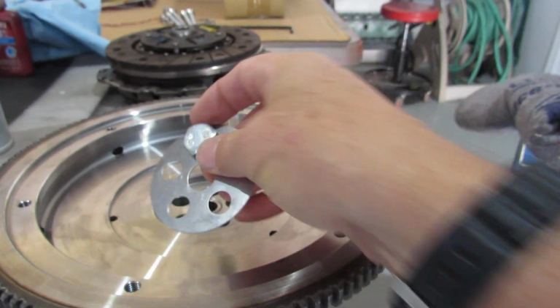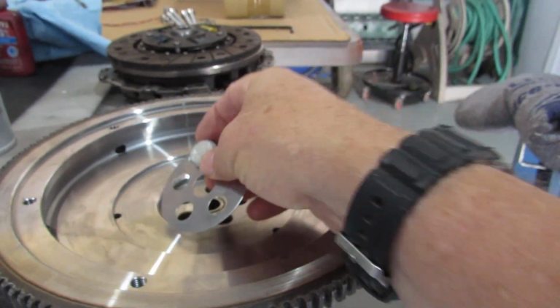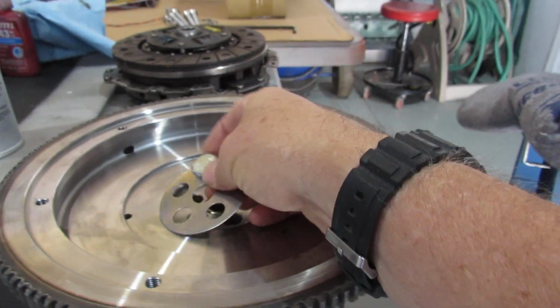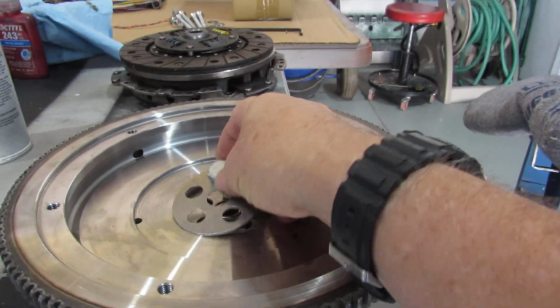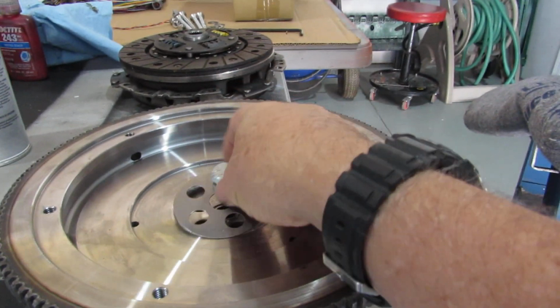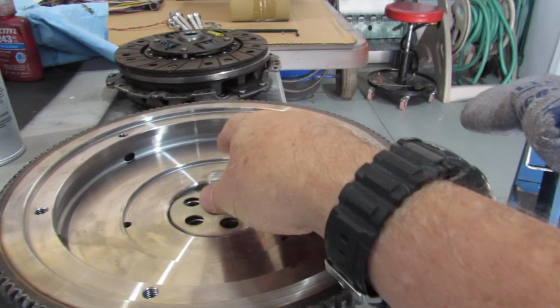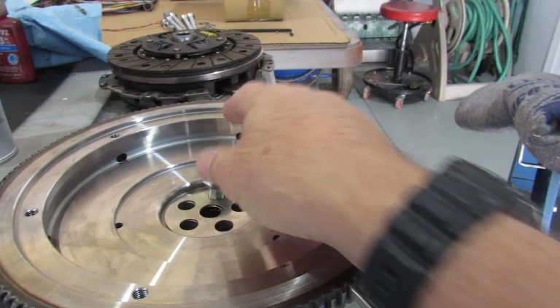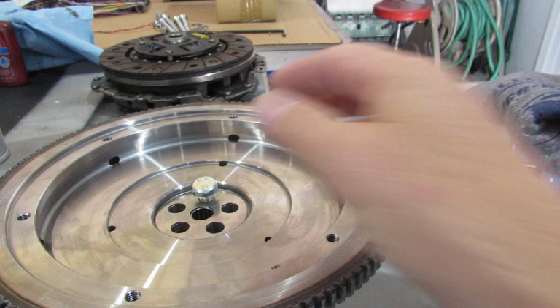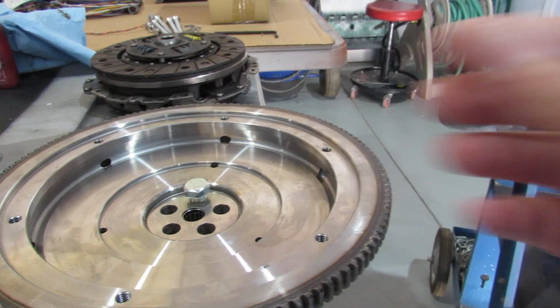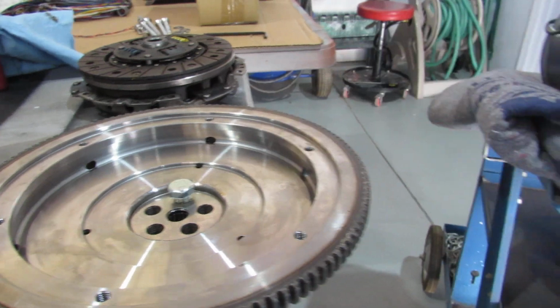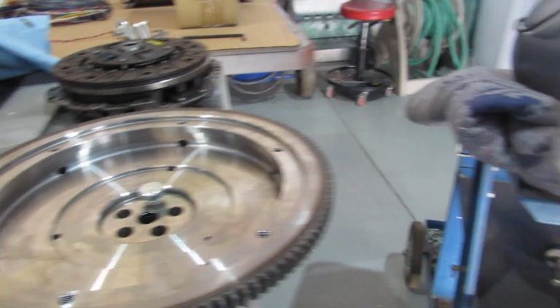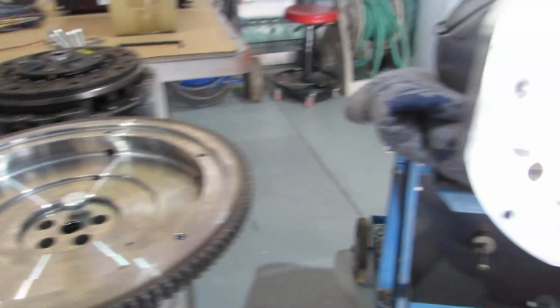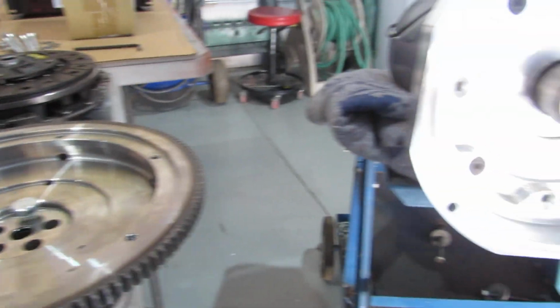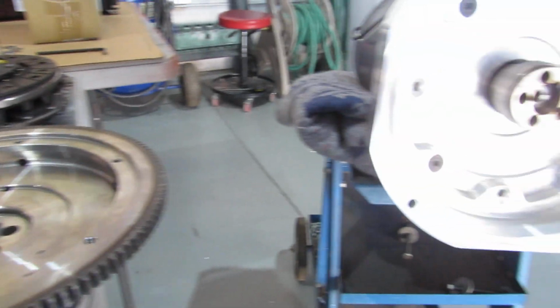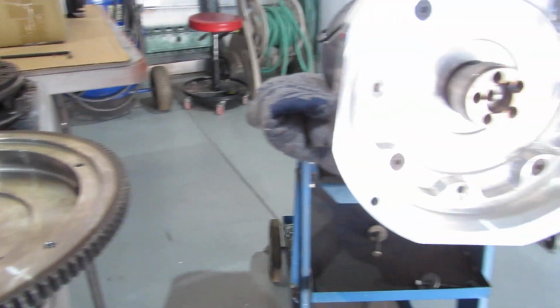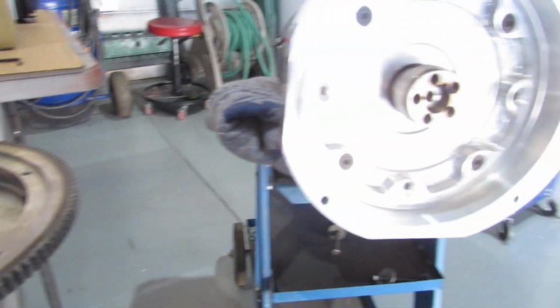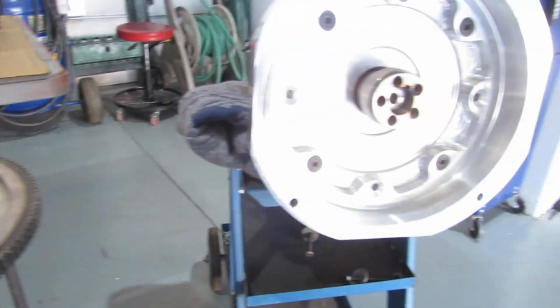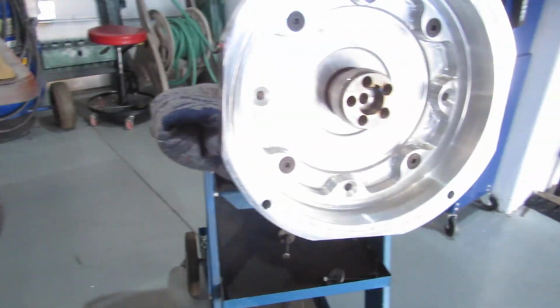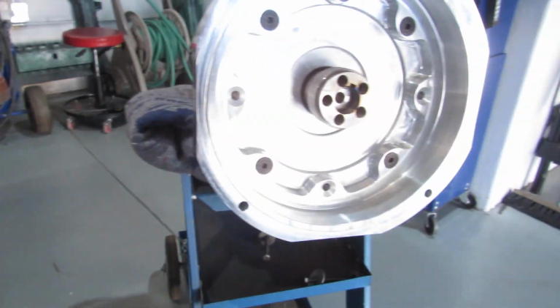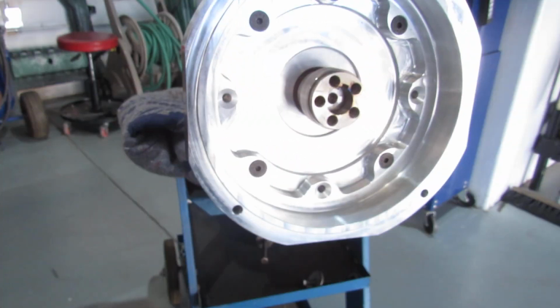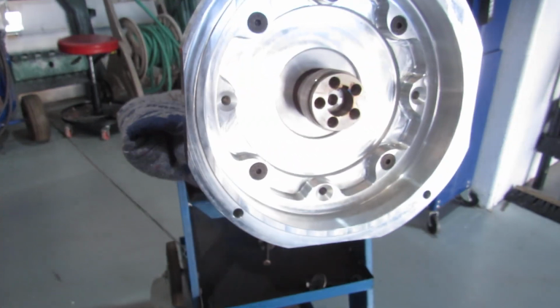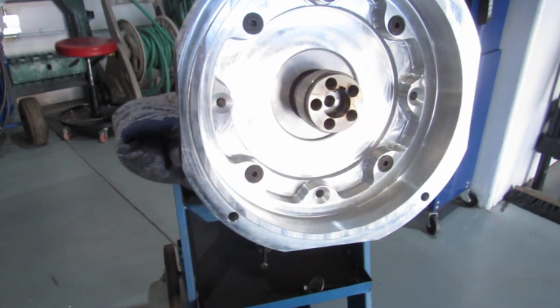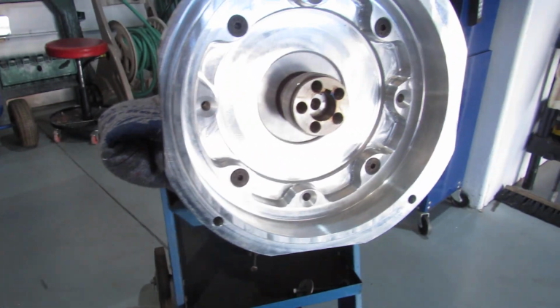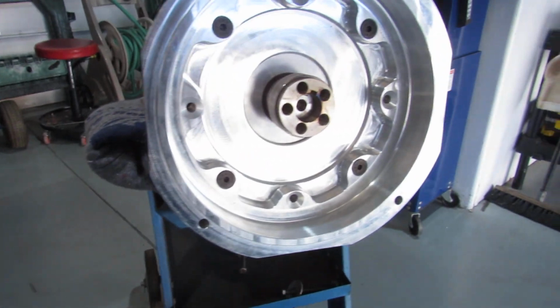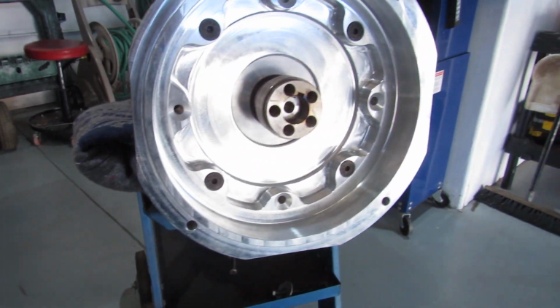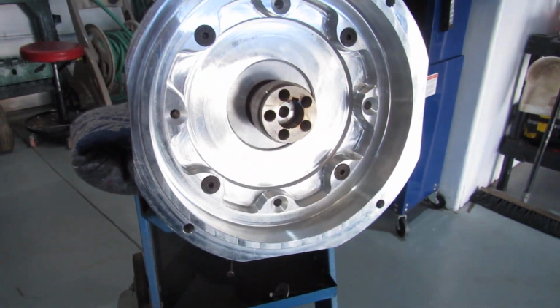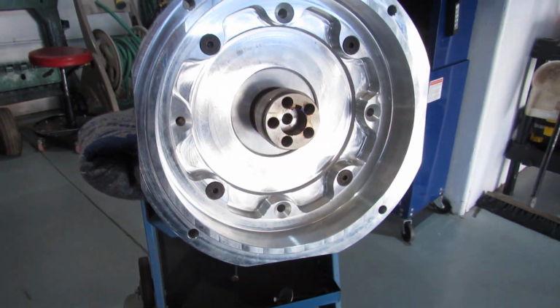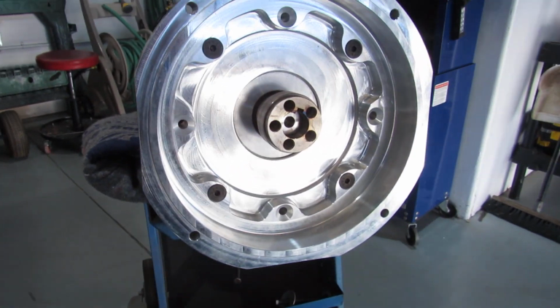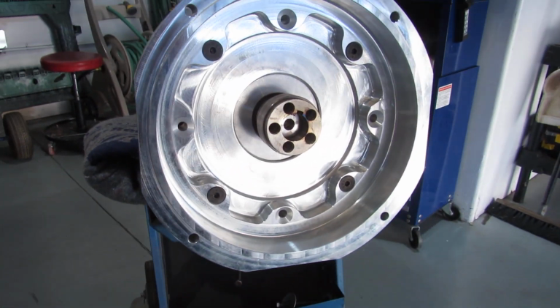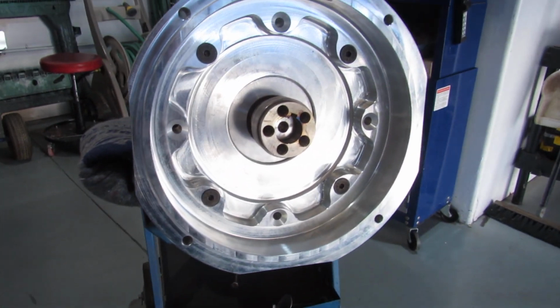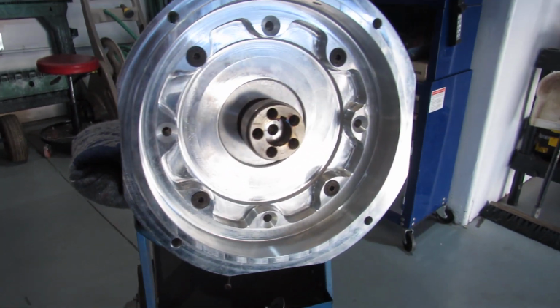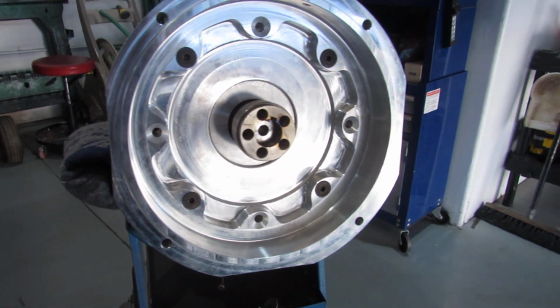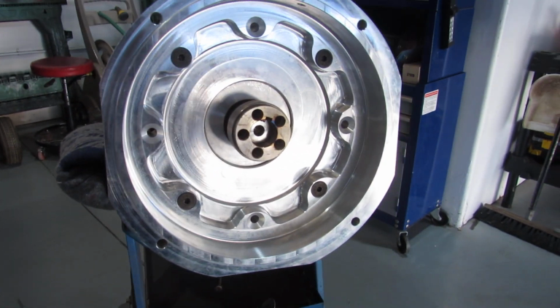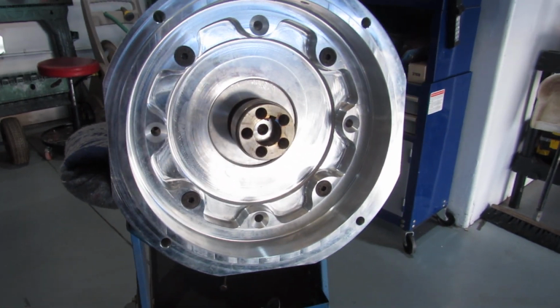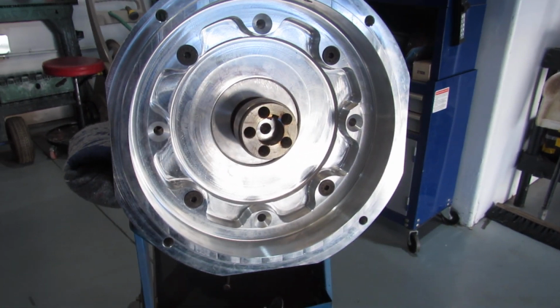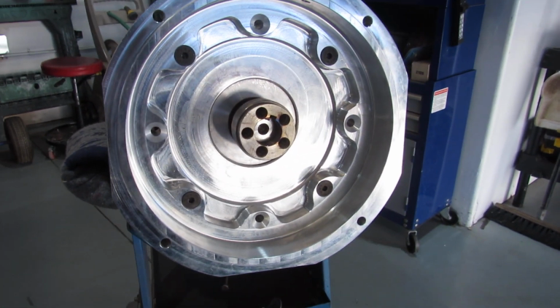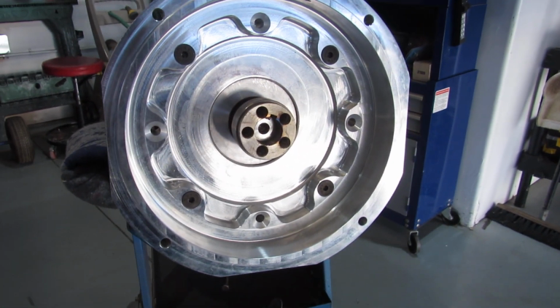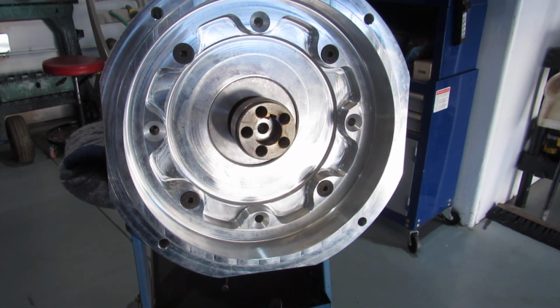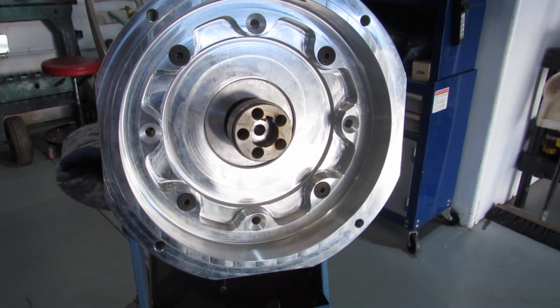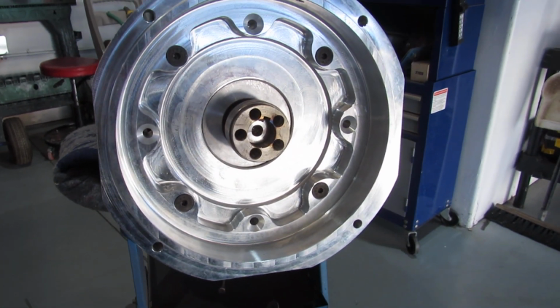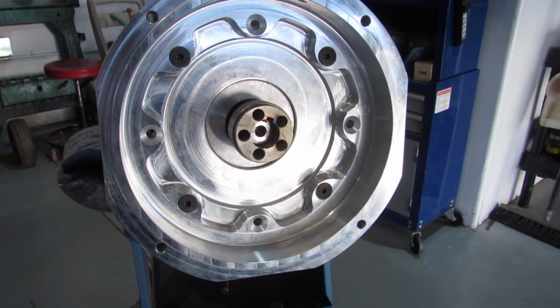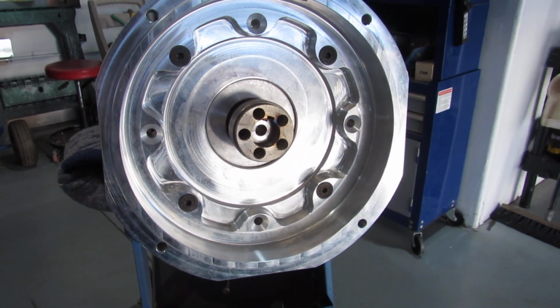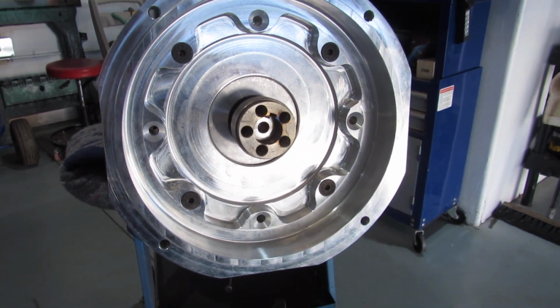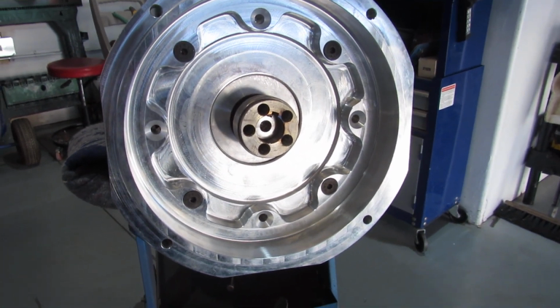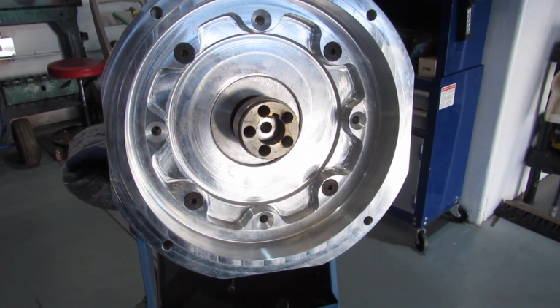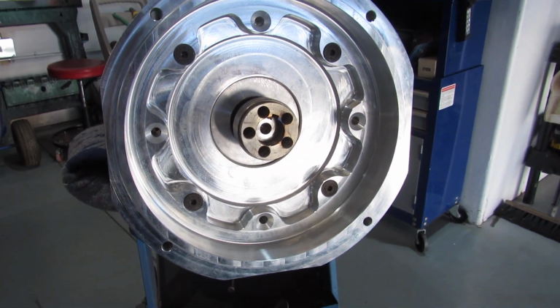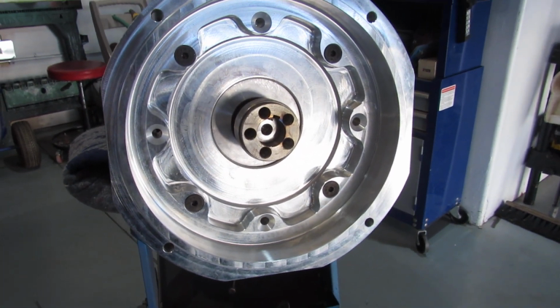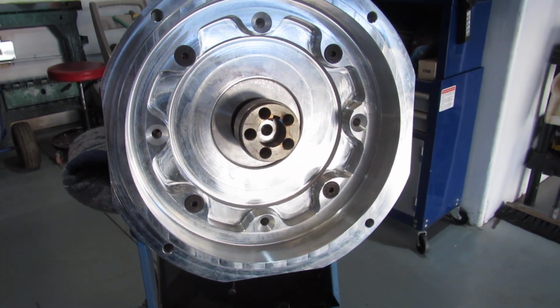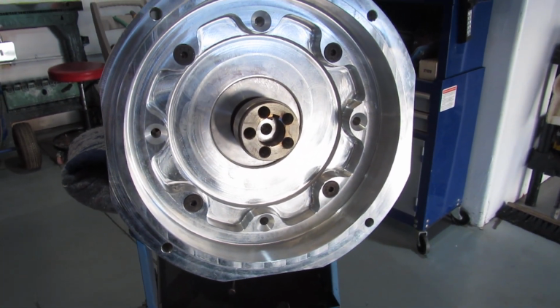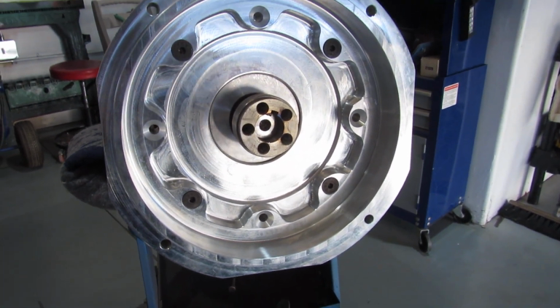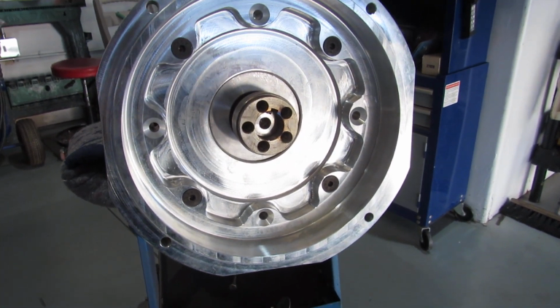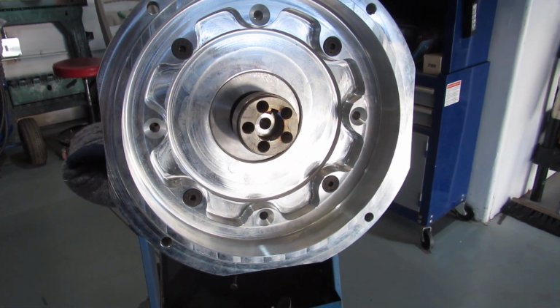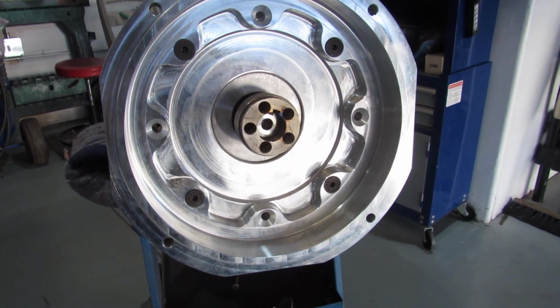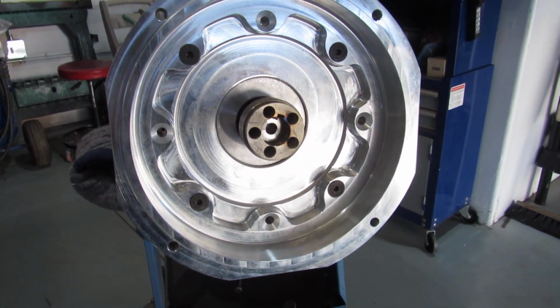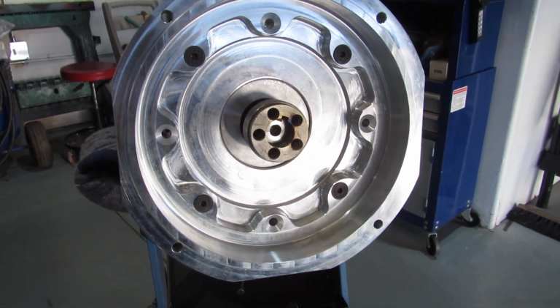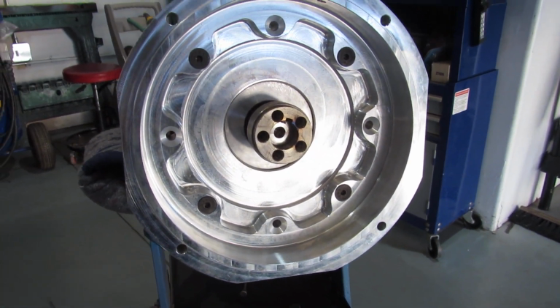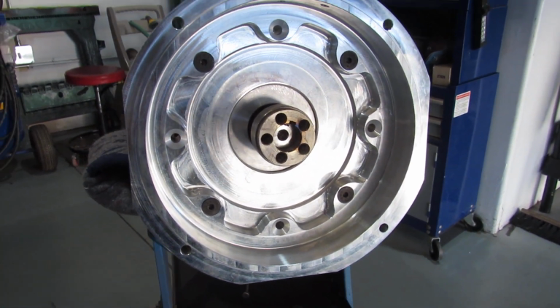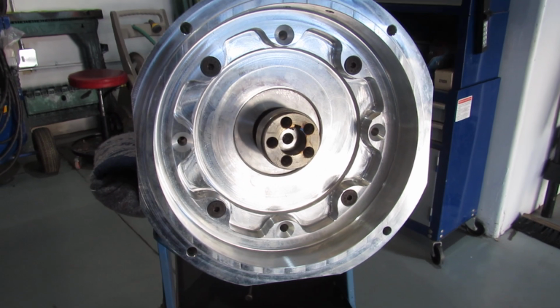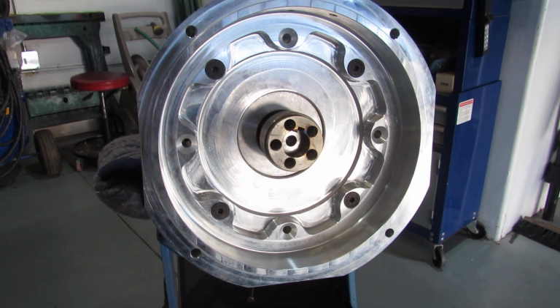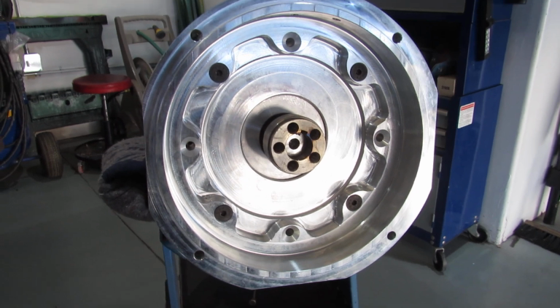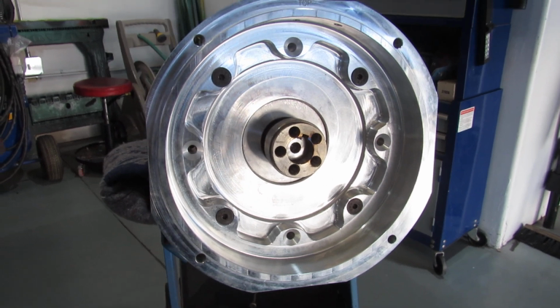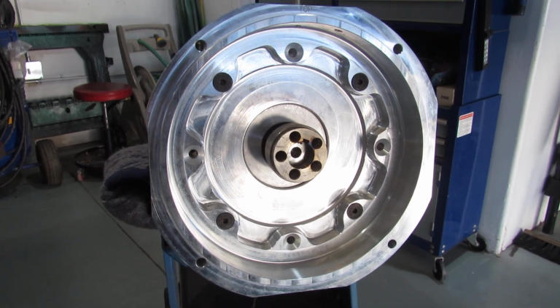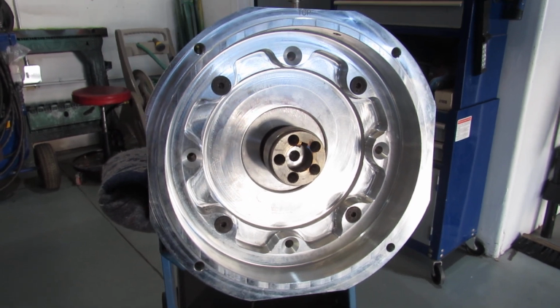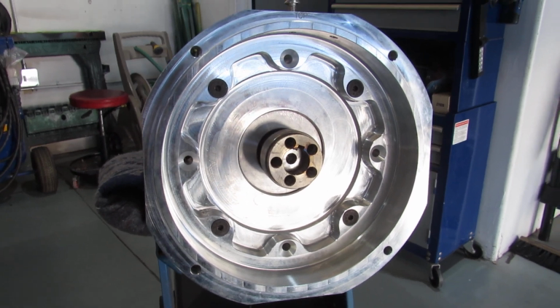Anyway, next part of this video I'm going to have the flywheel on in place, and we'll keep moving ahead.